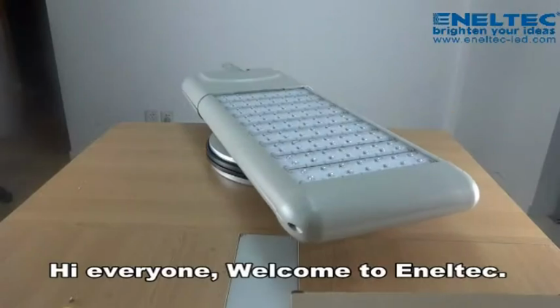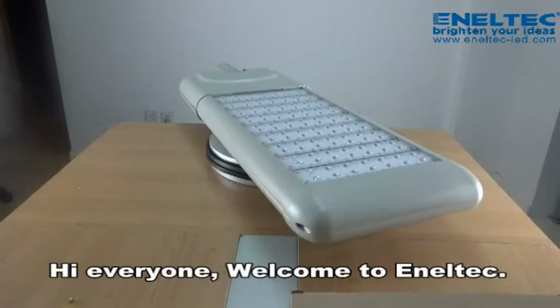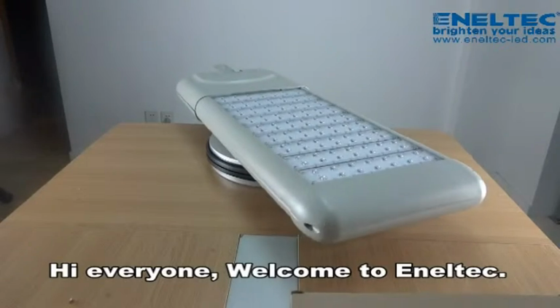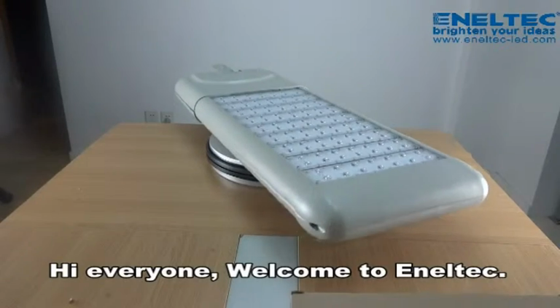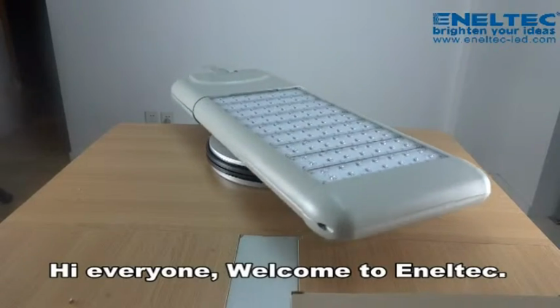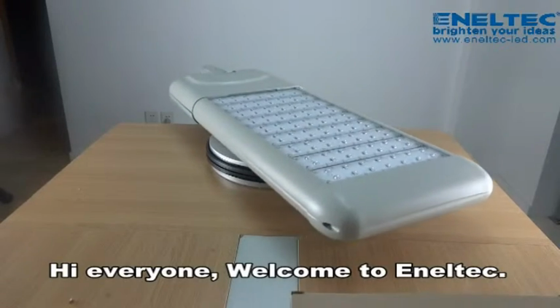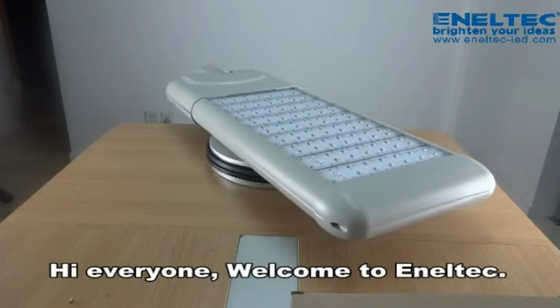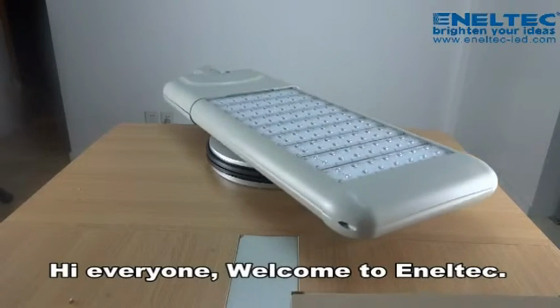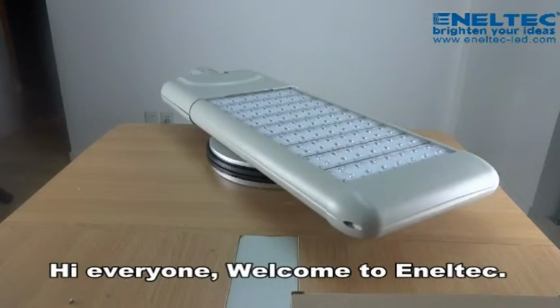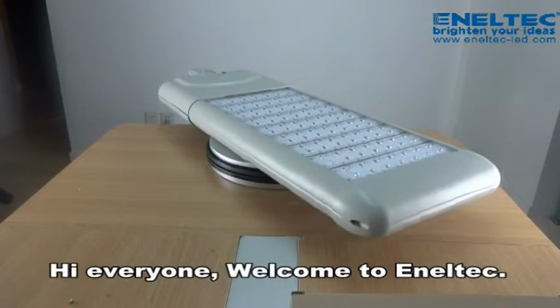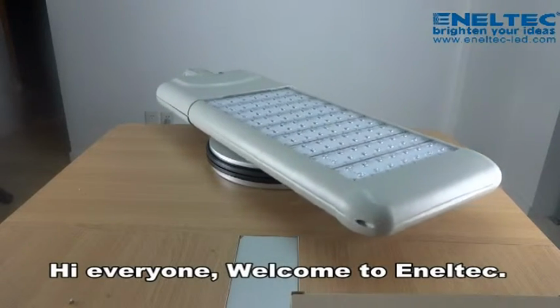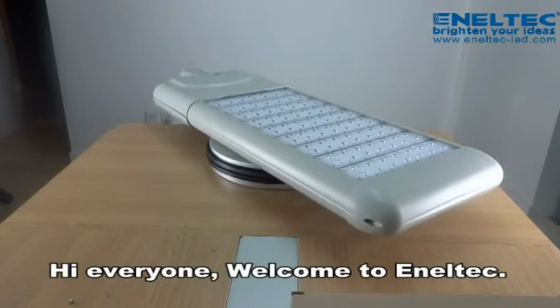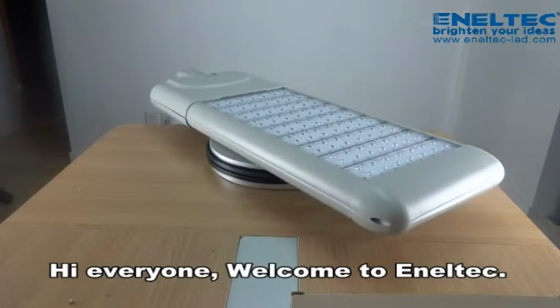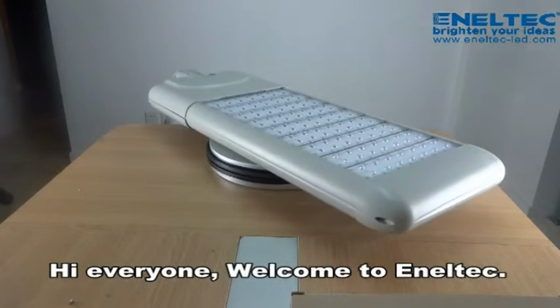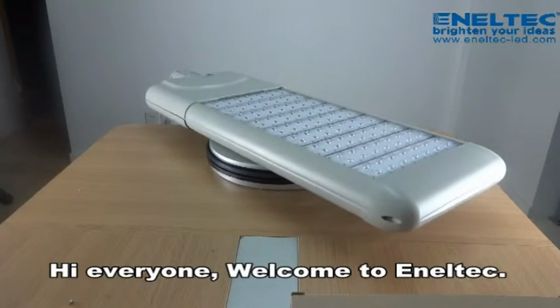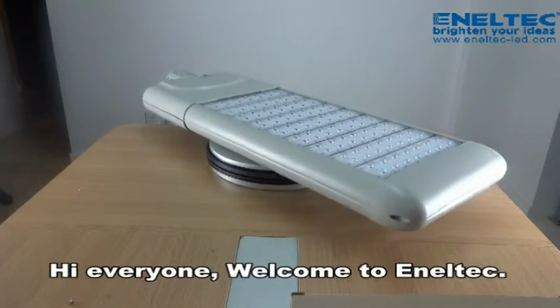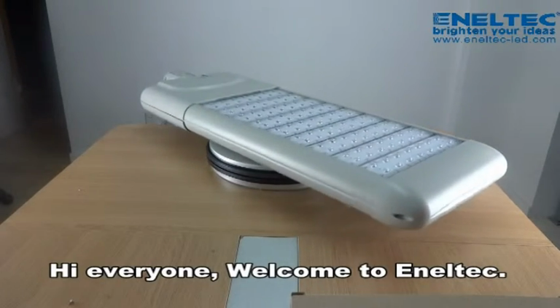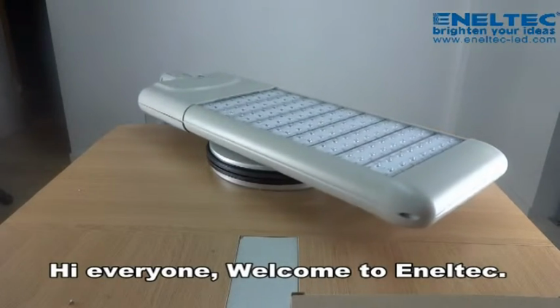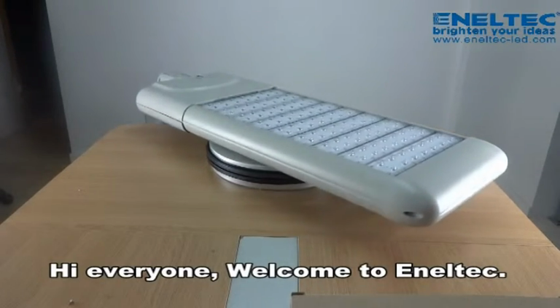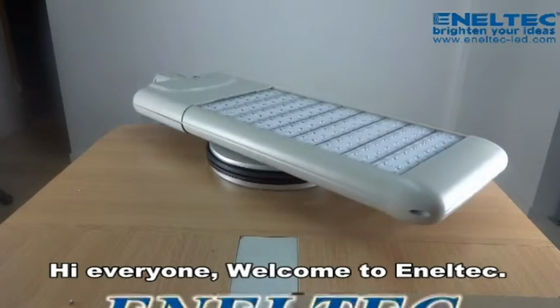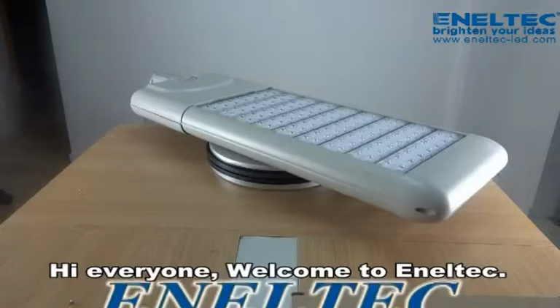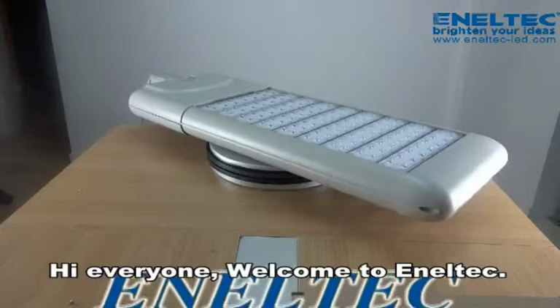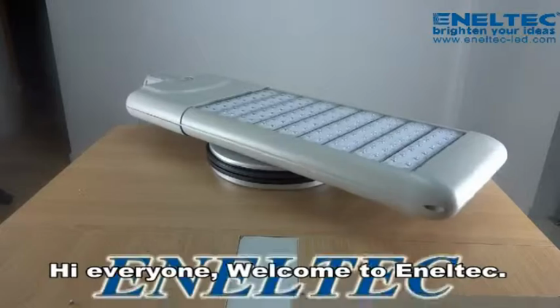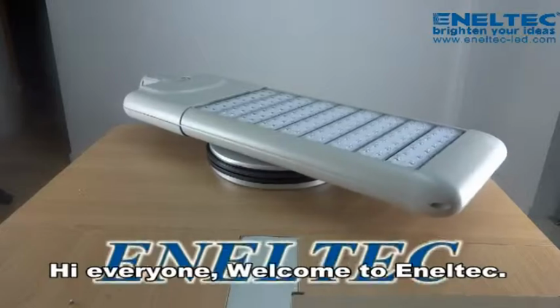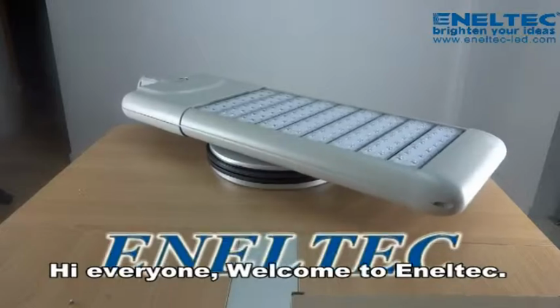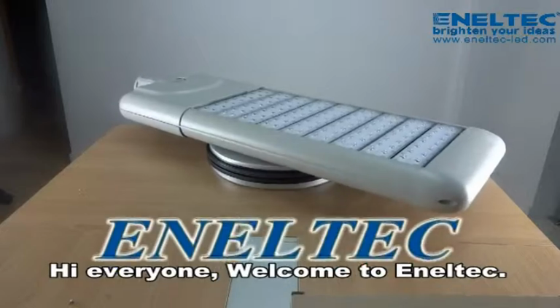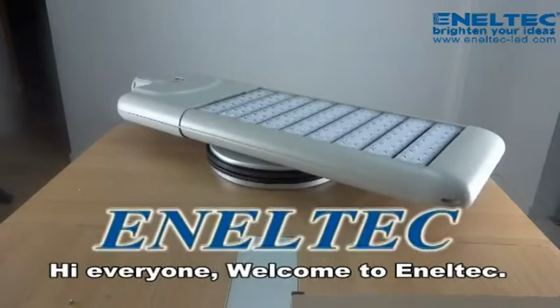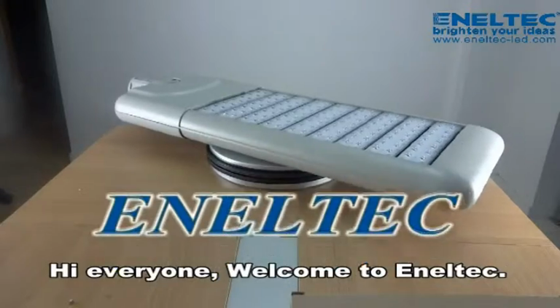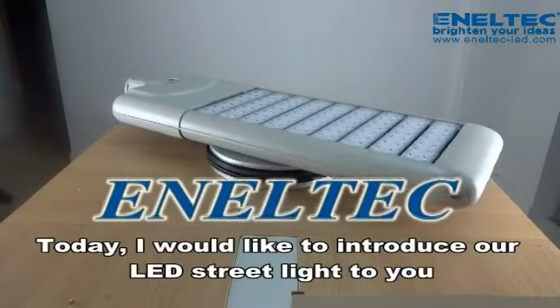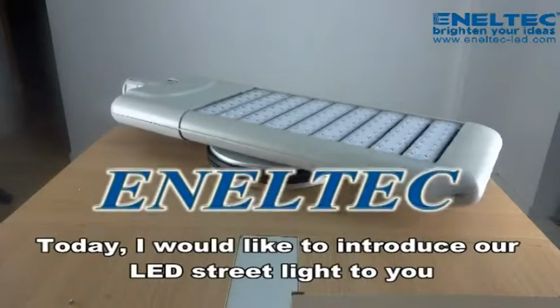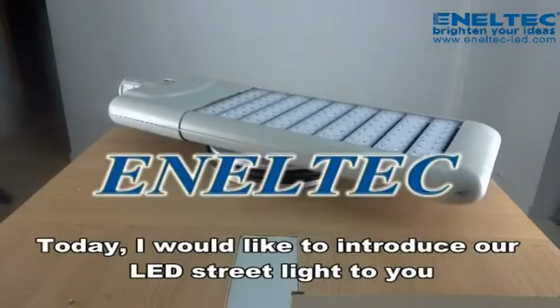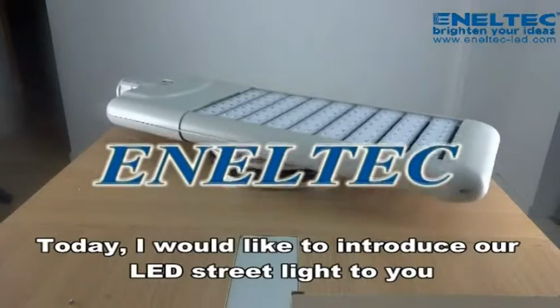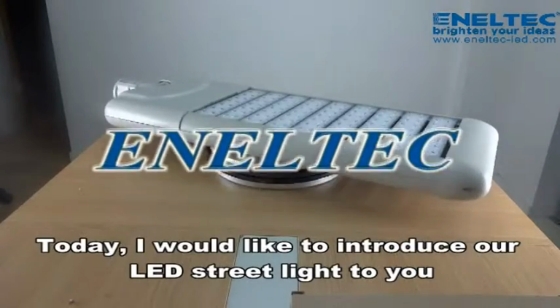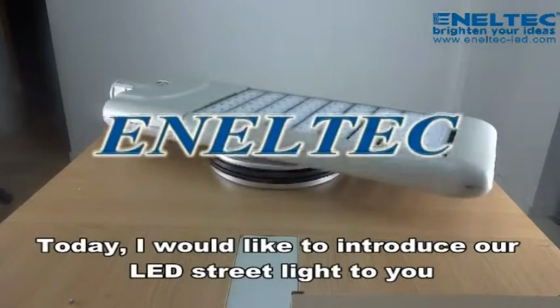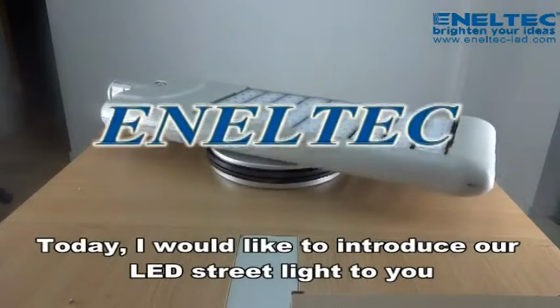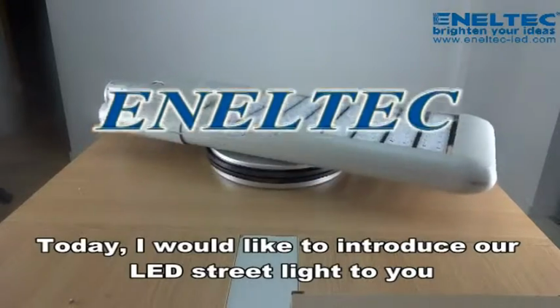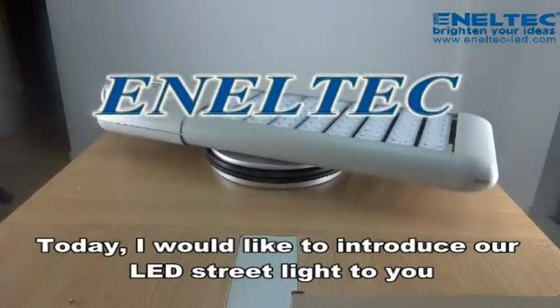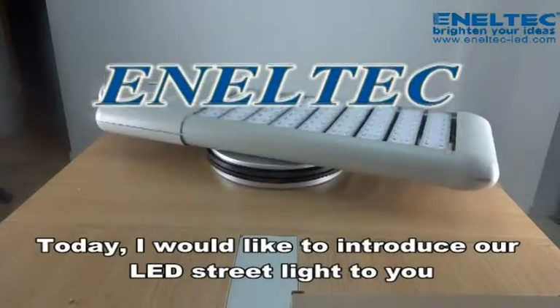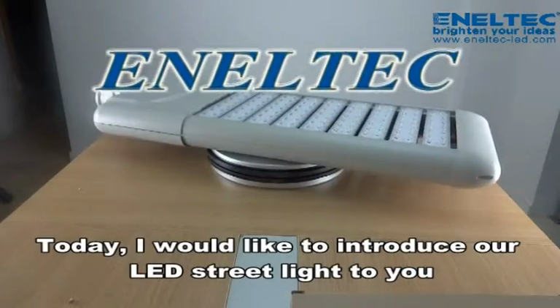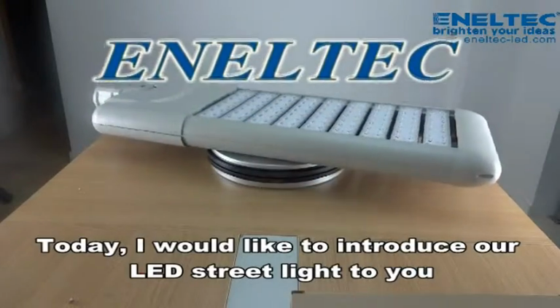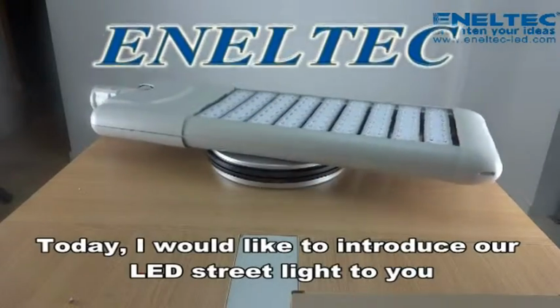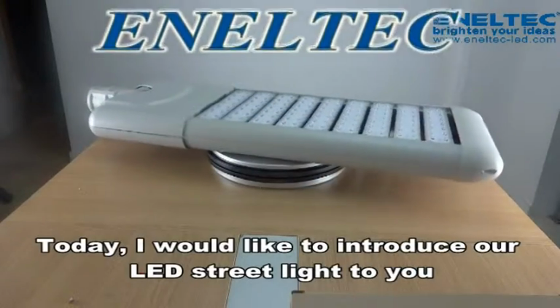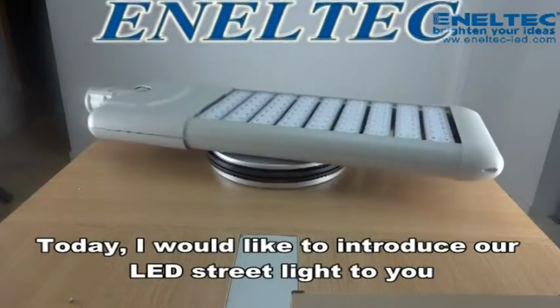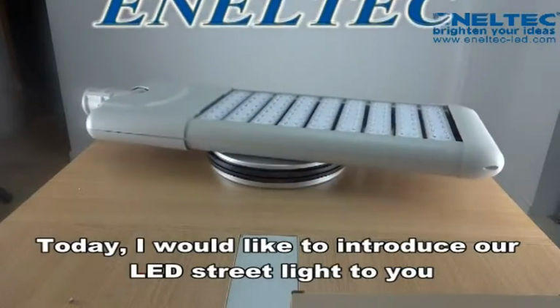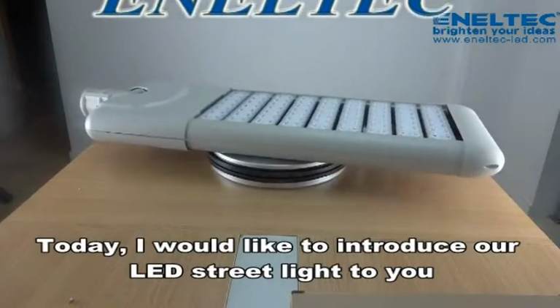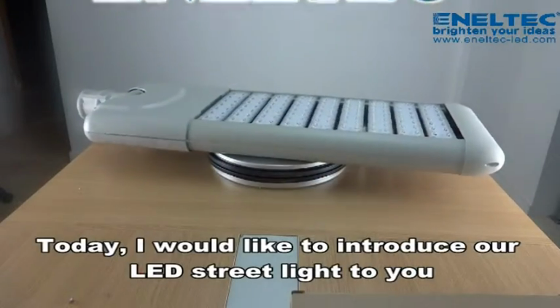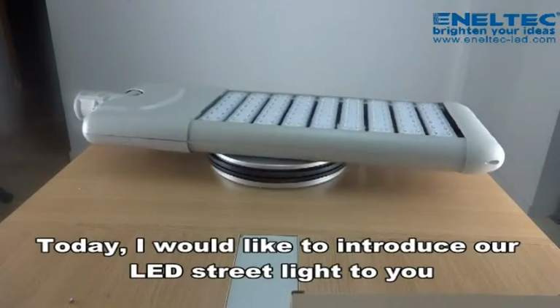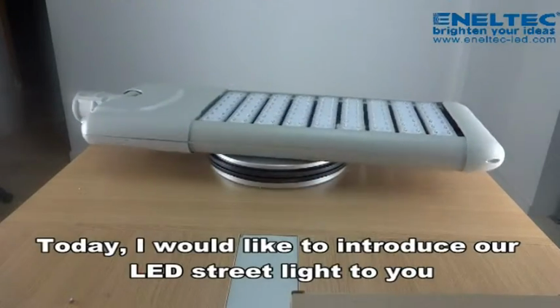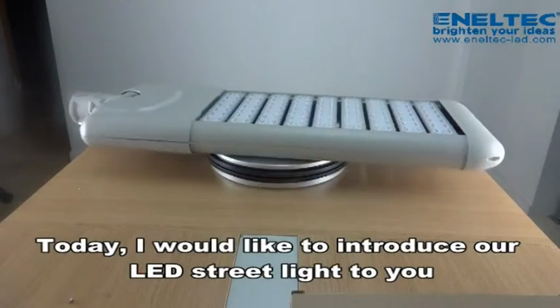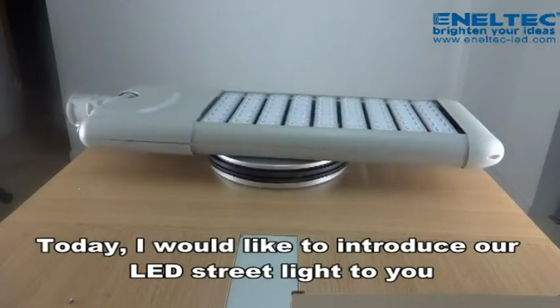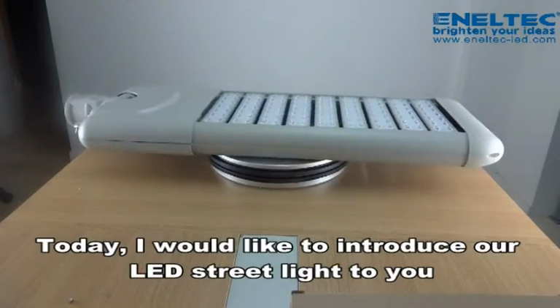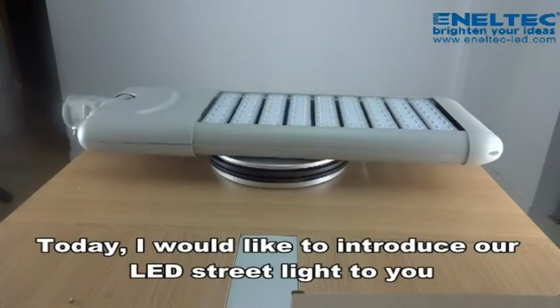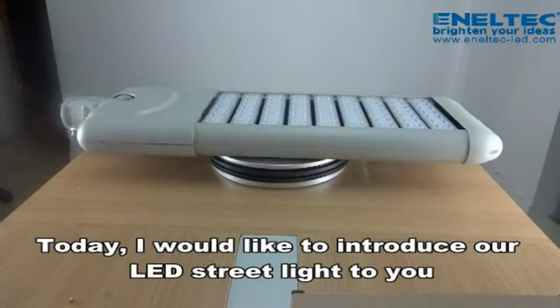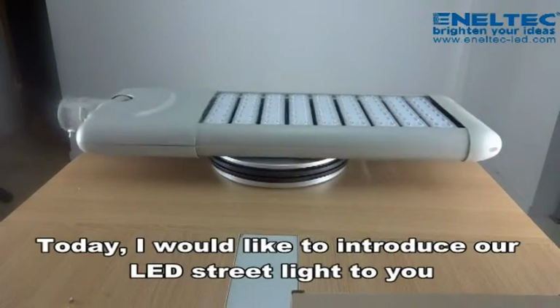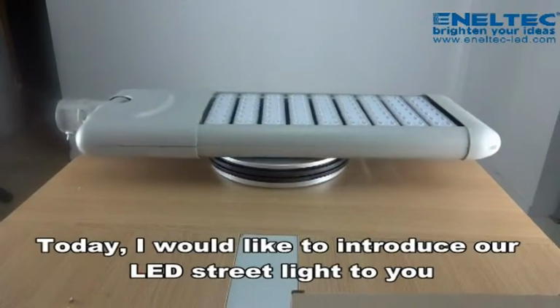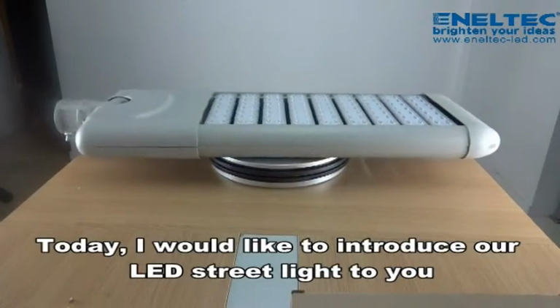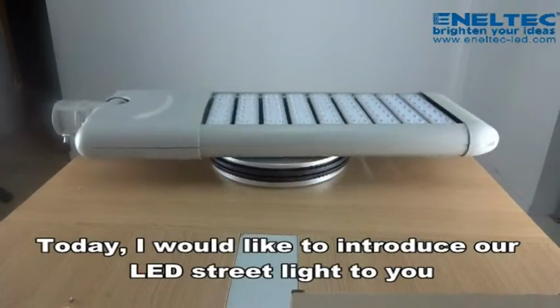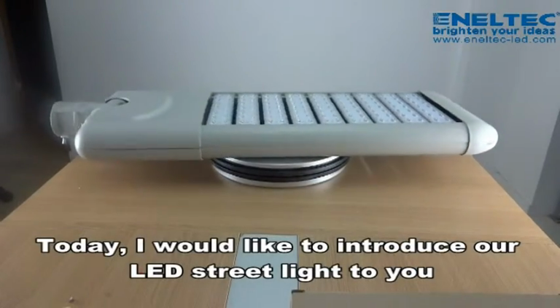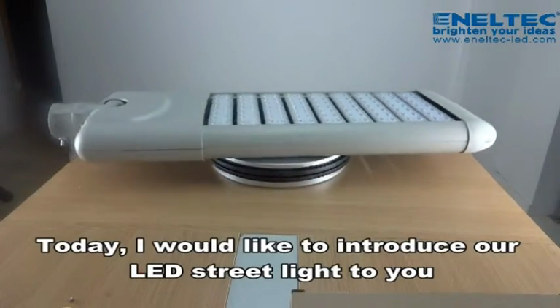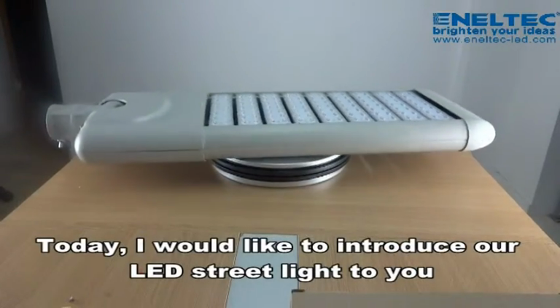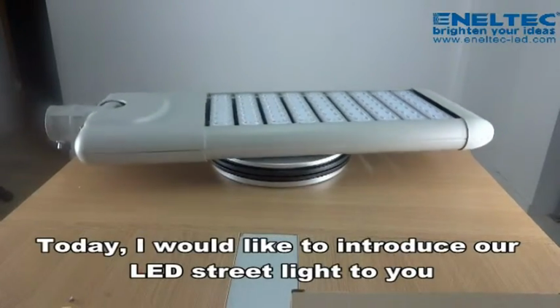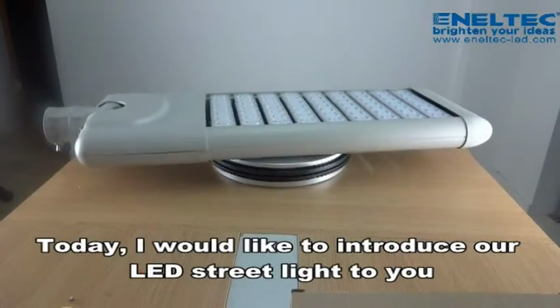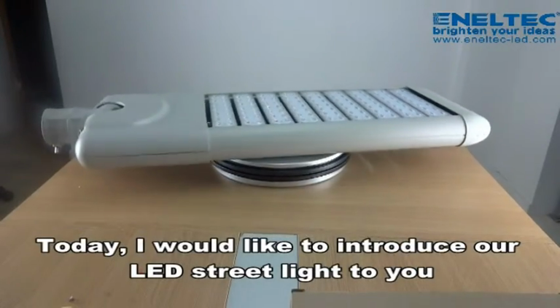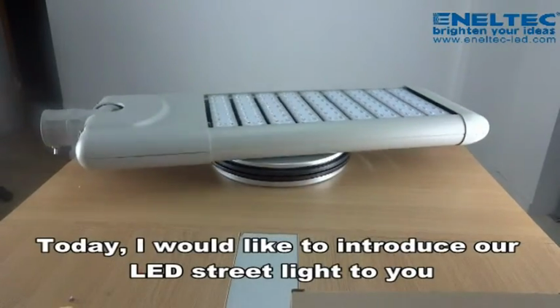Hello everyone, welcome to Anatec. Today, I'd like to introduce our LED streetlight to you.